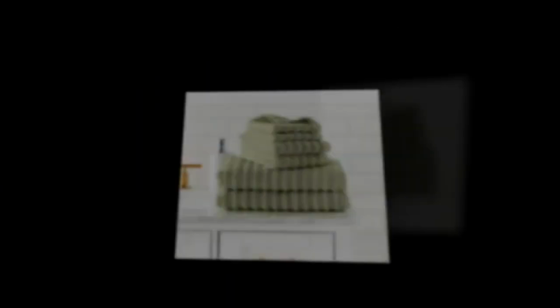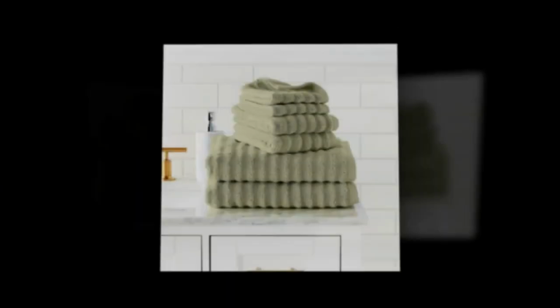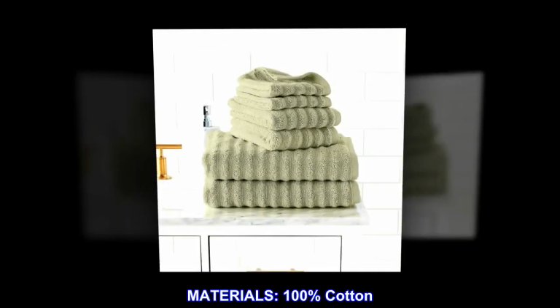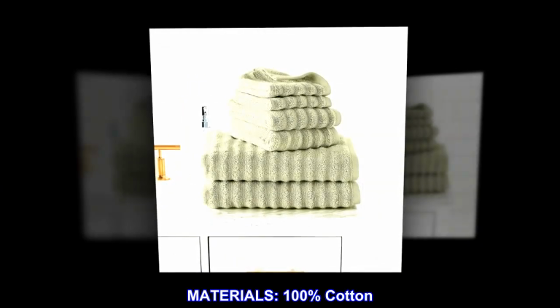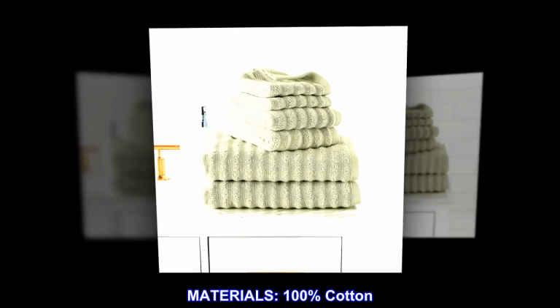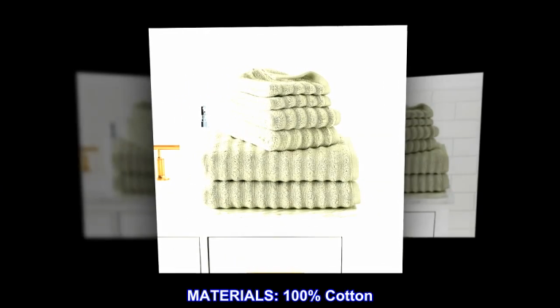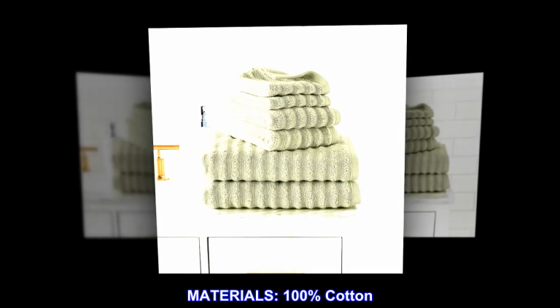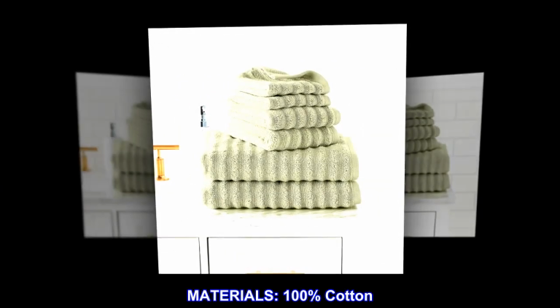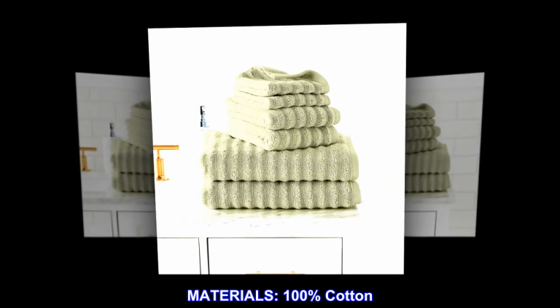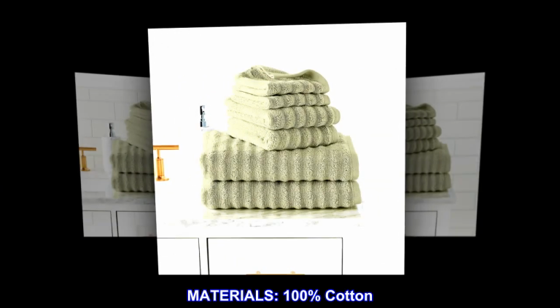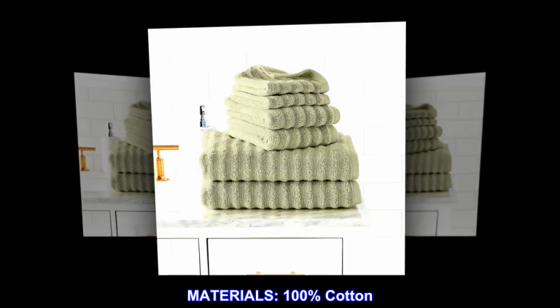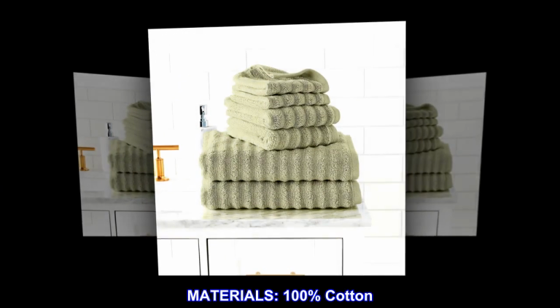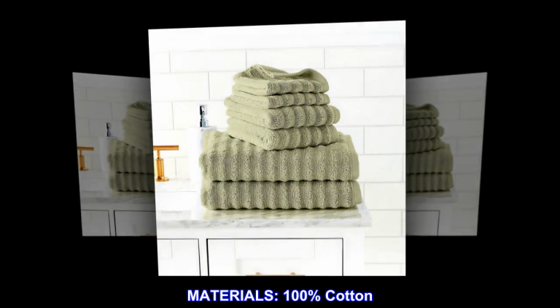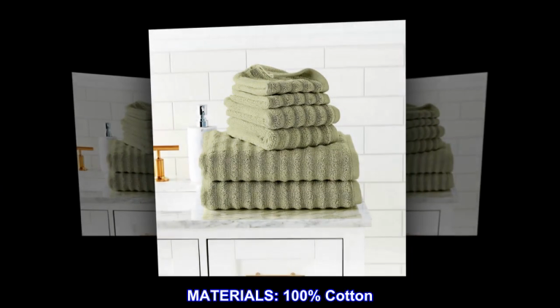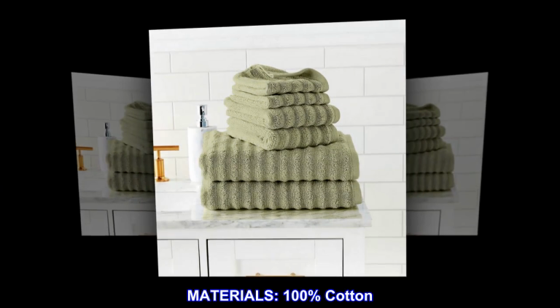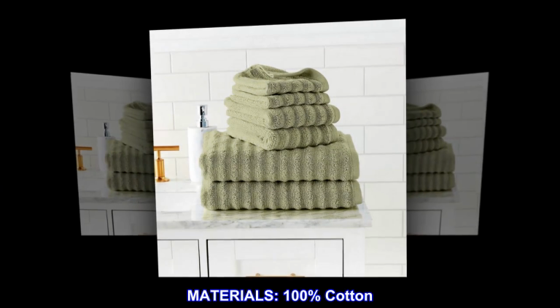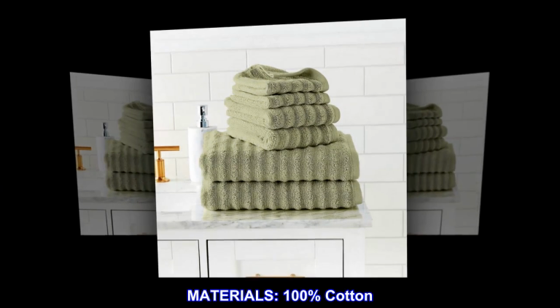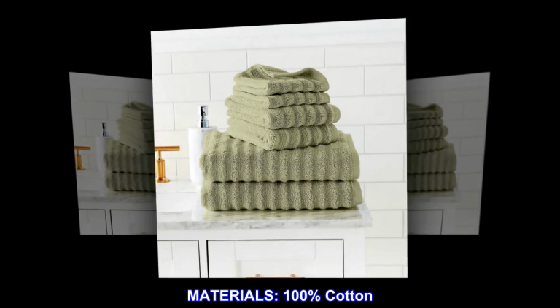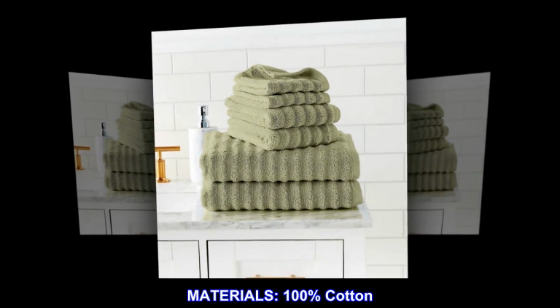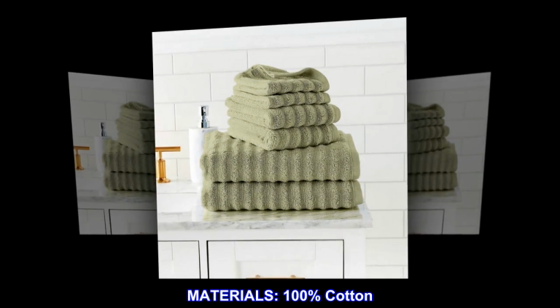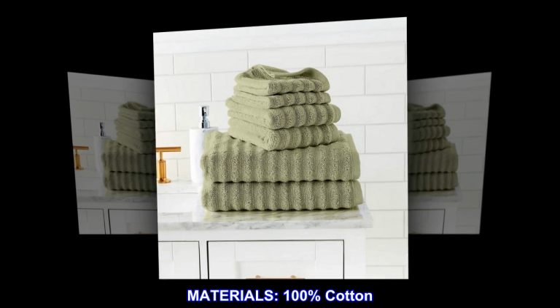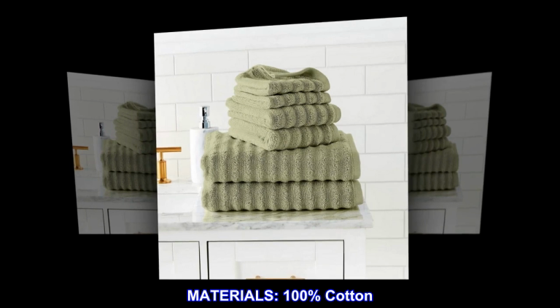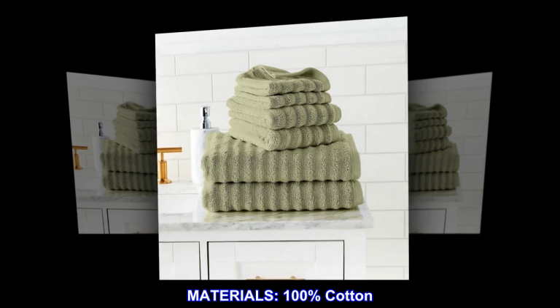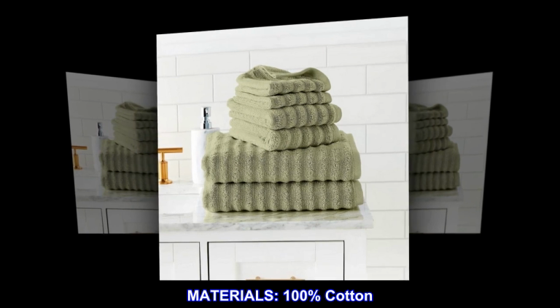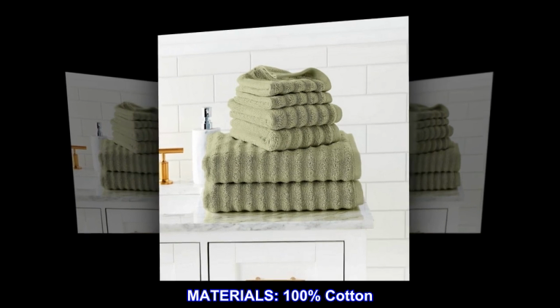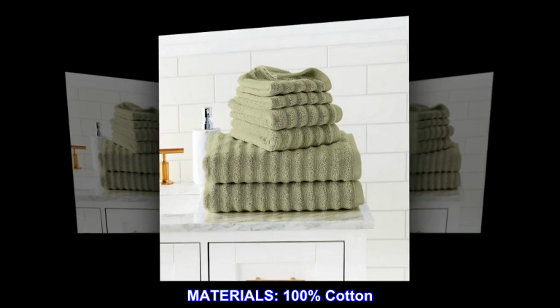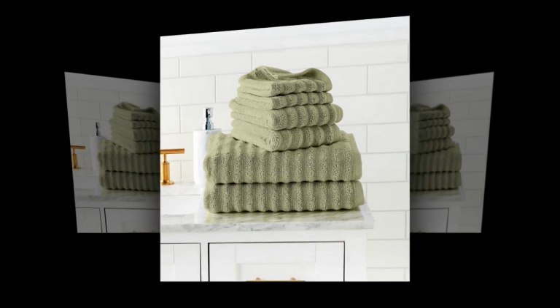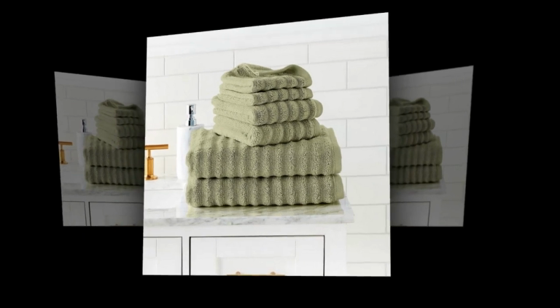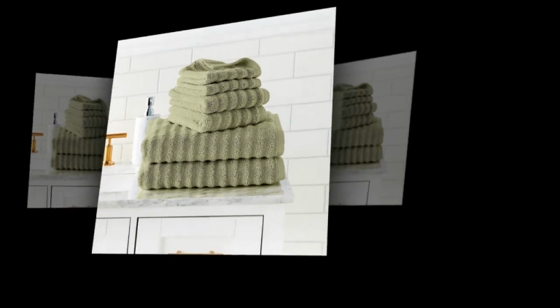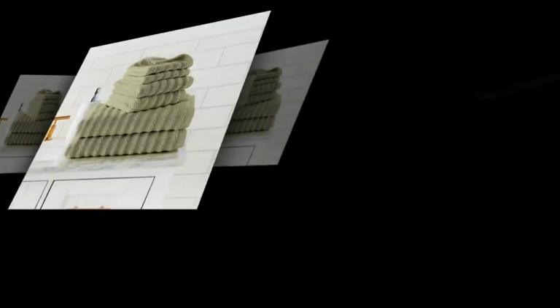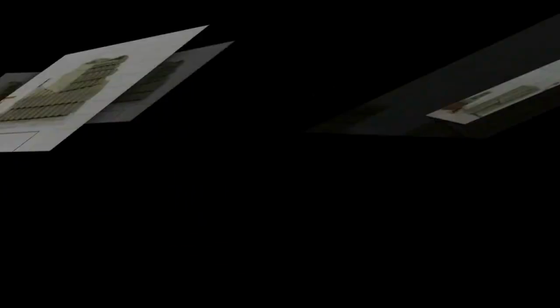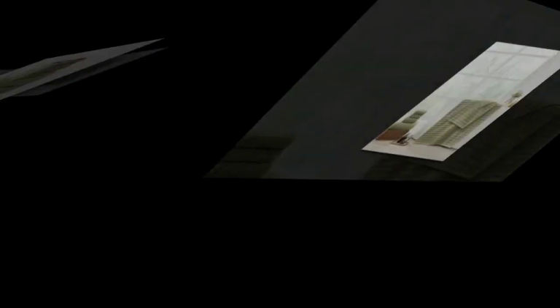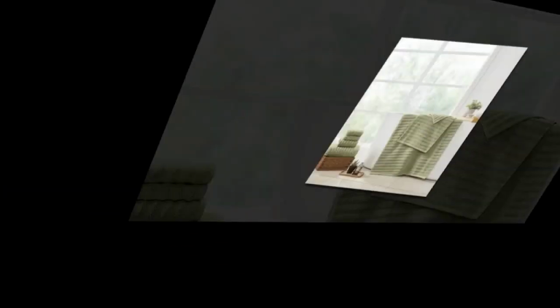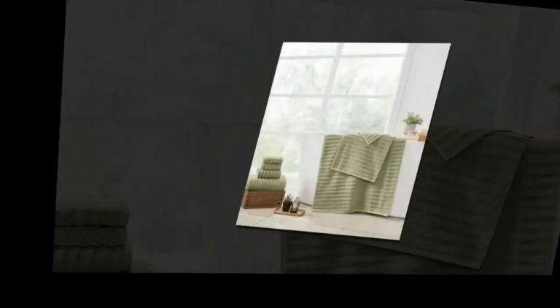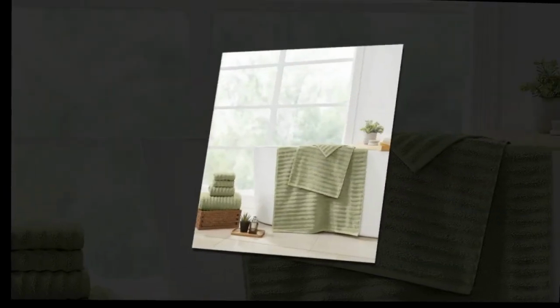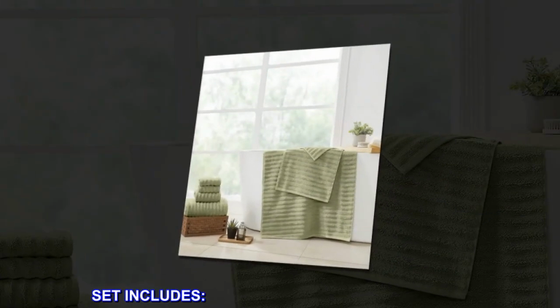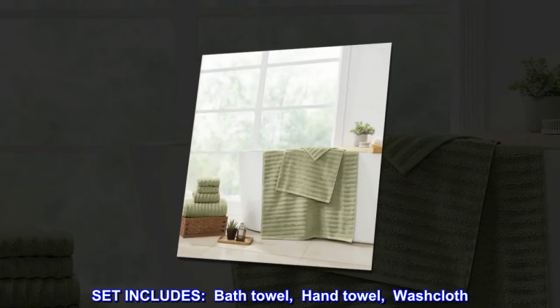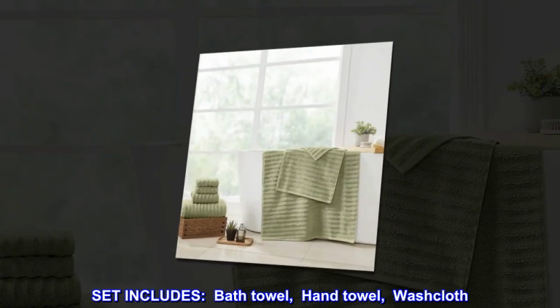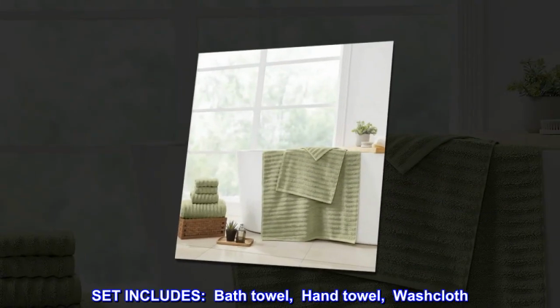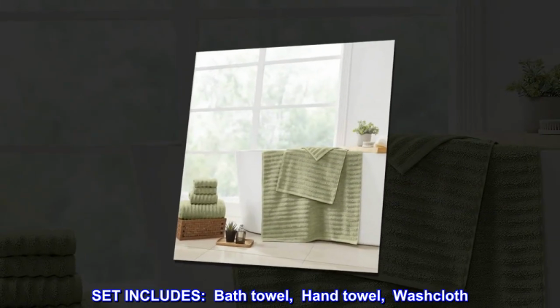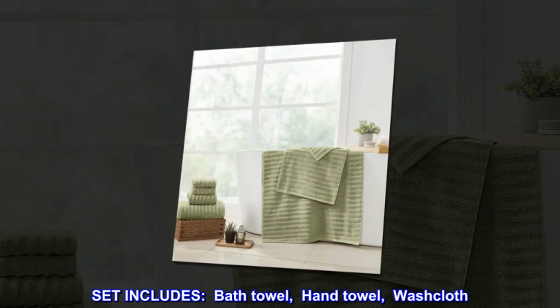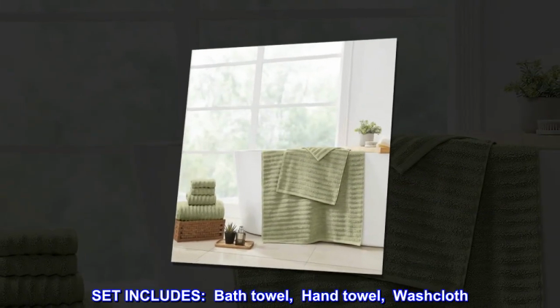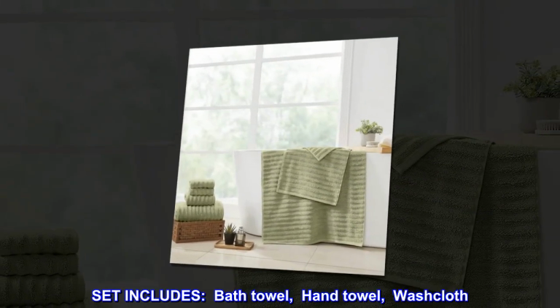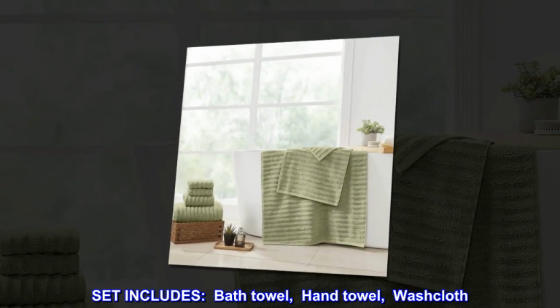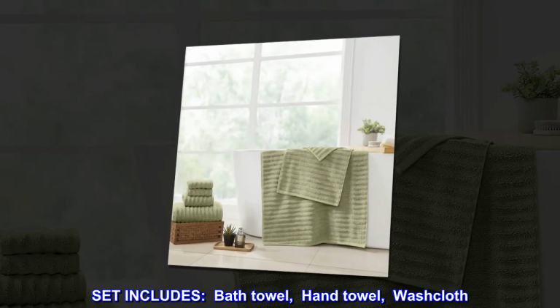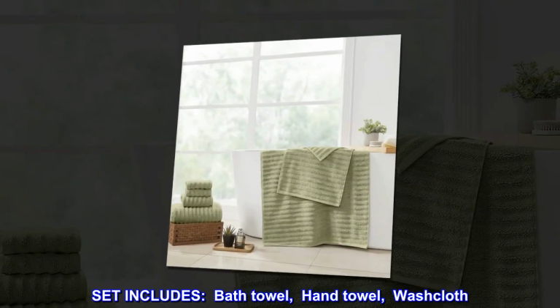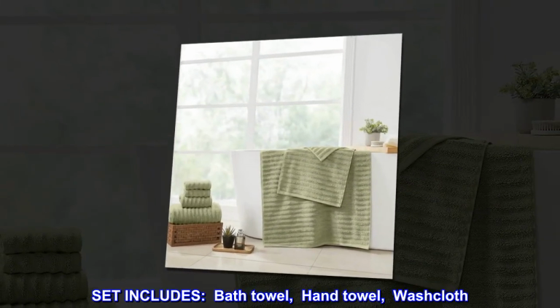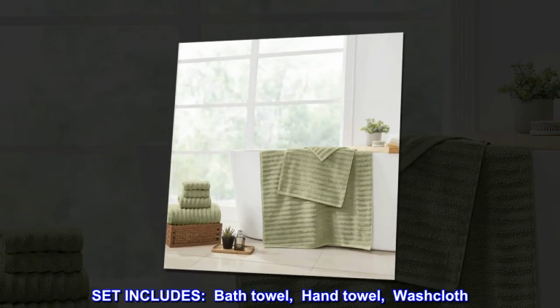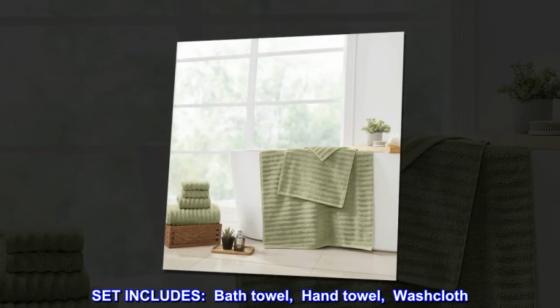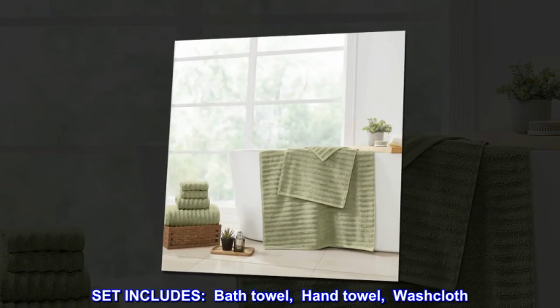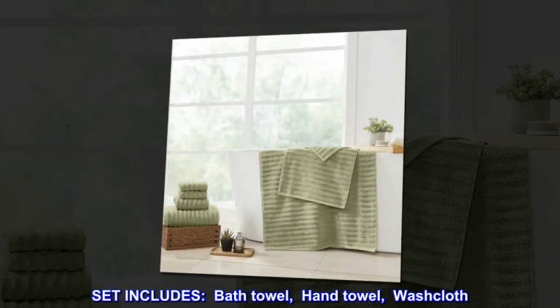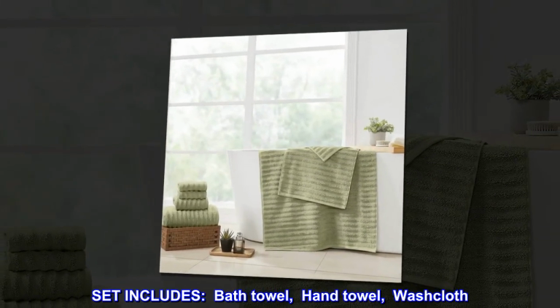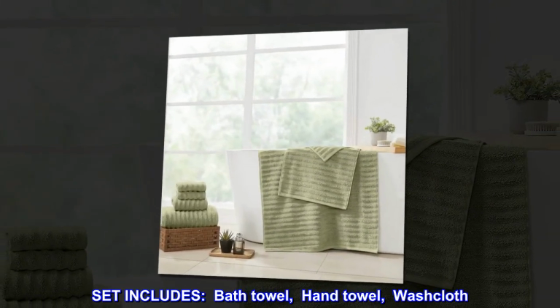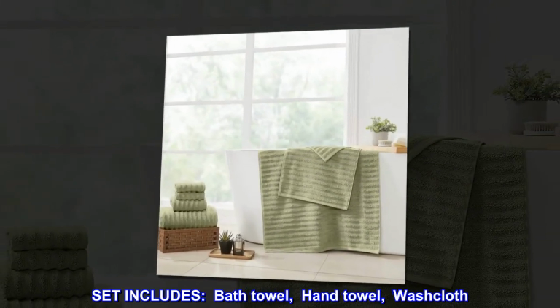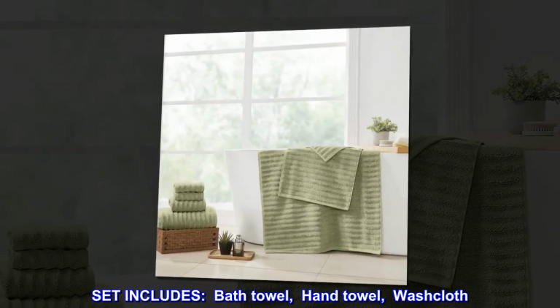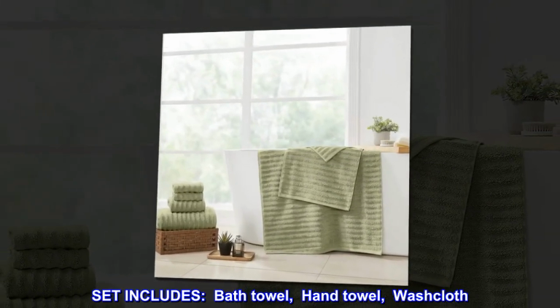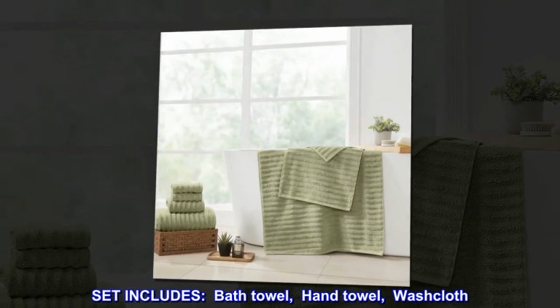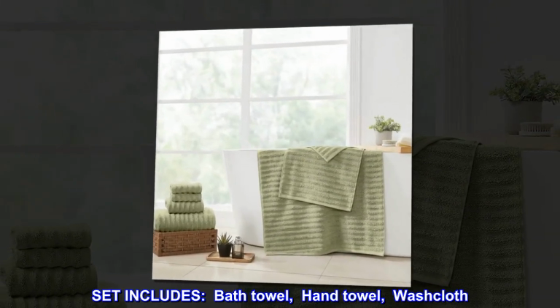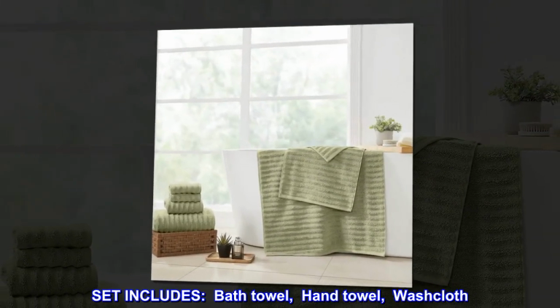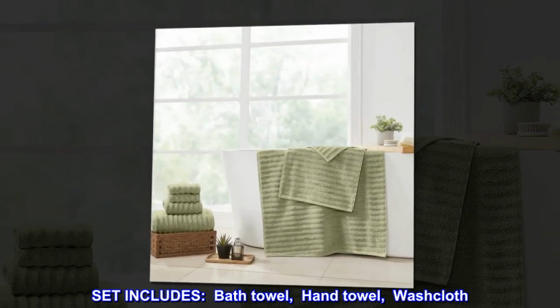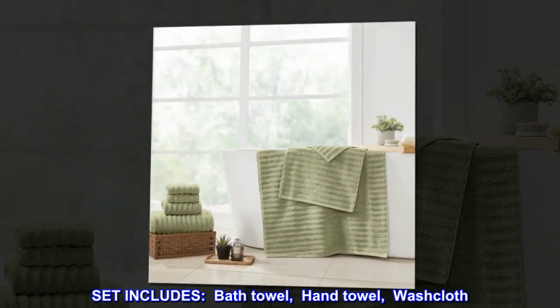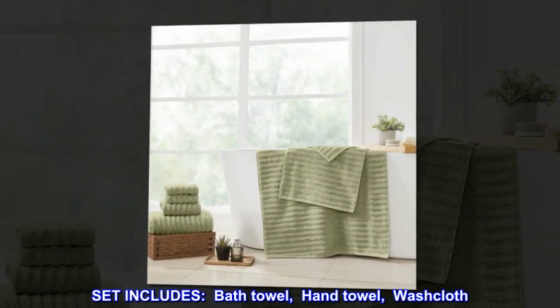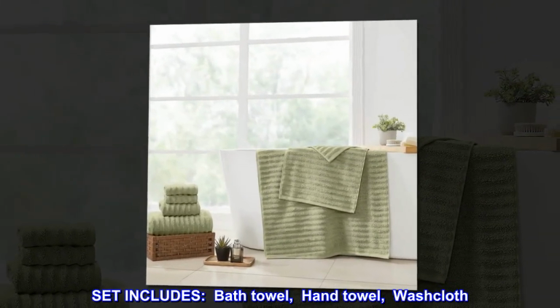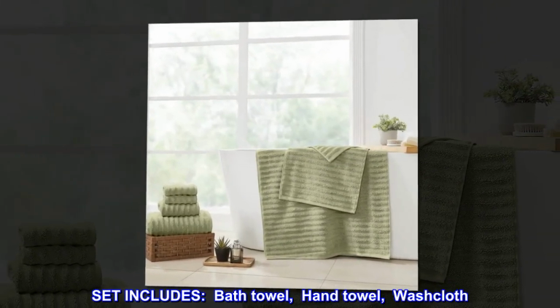Materials: 100% cotton. Set includes: bath towel, hand towel, washcloth.